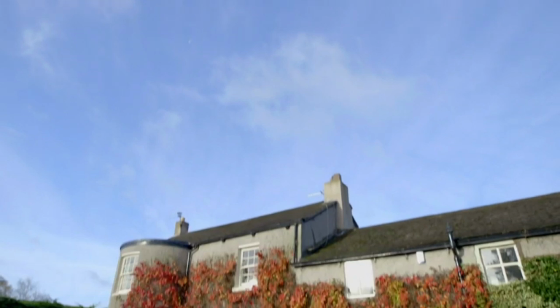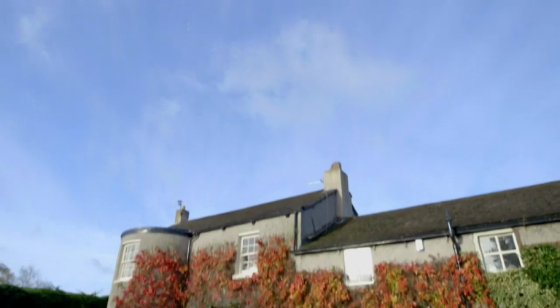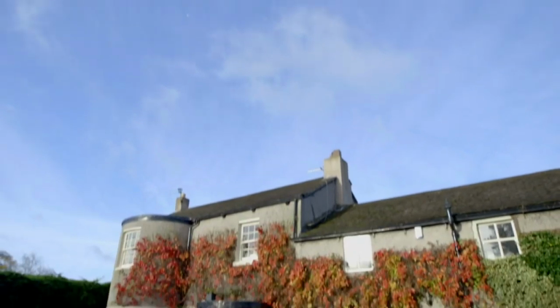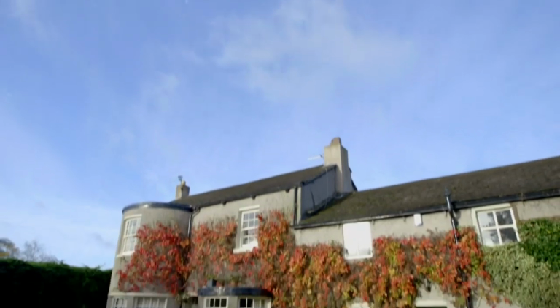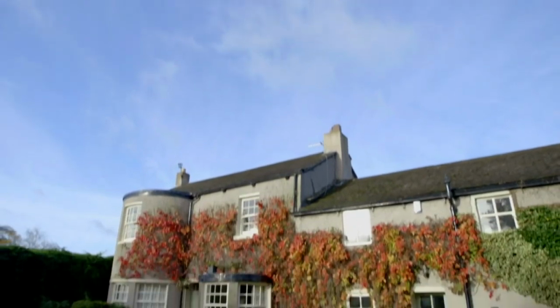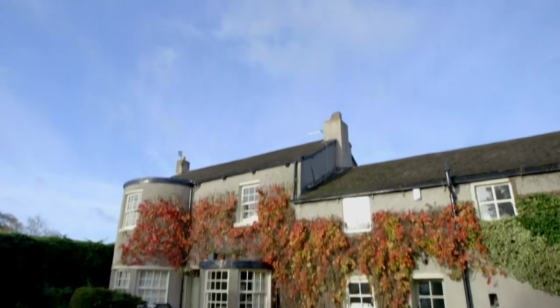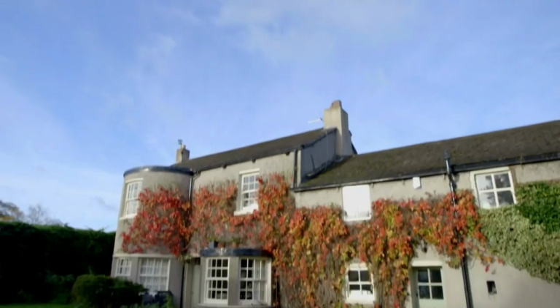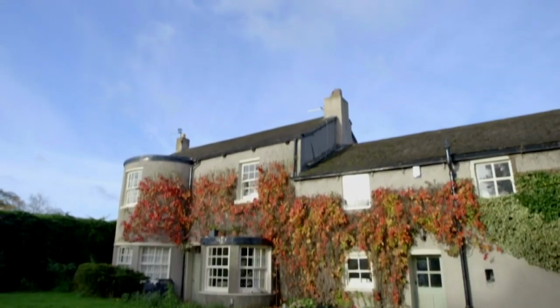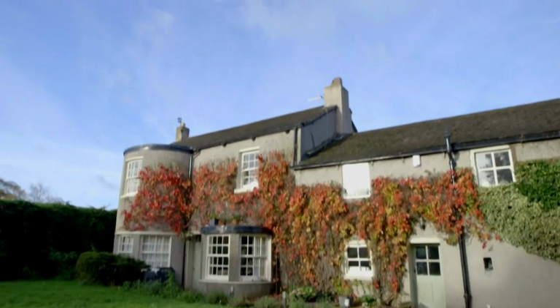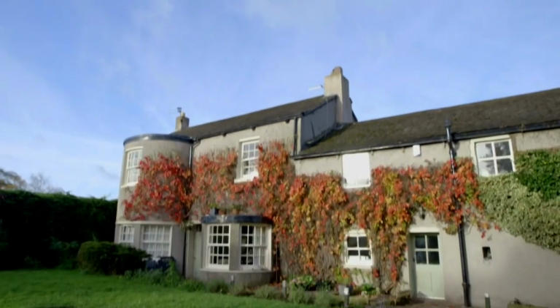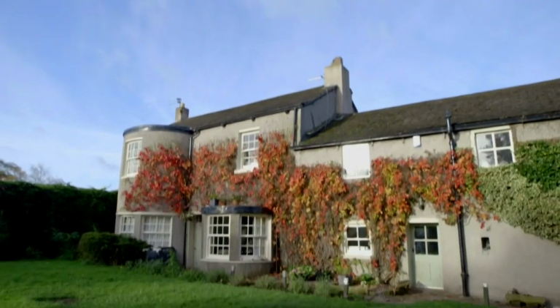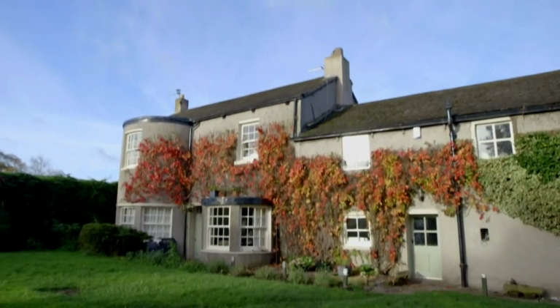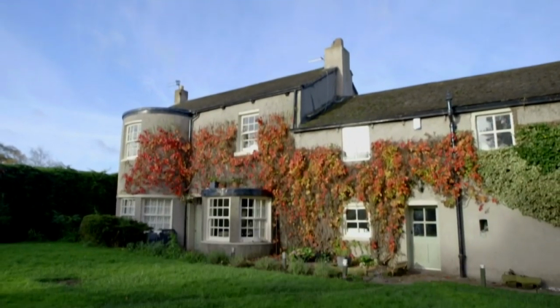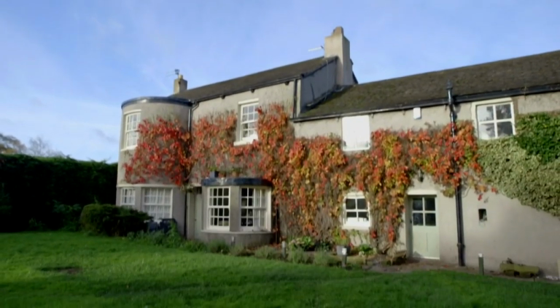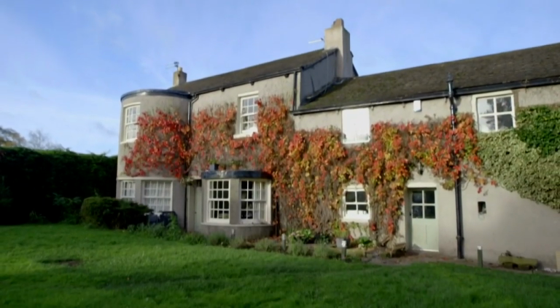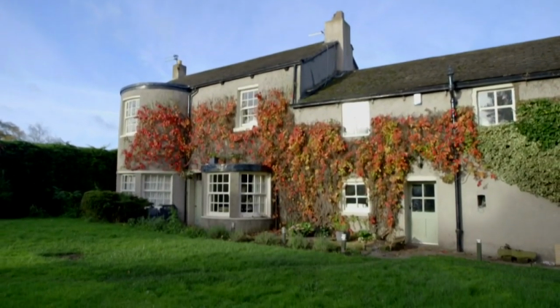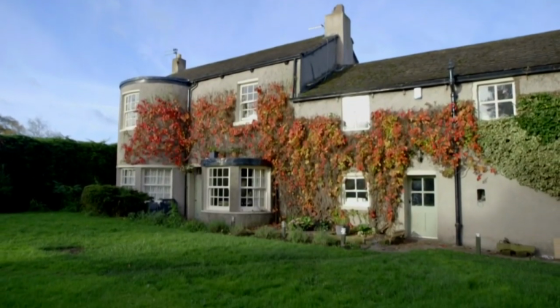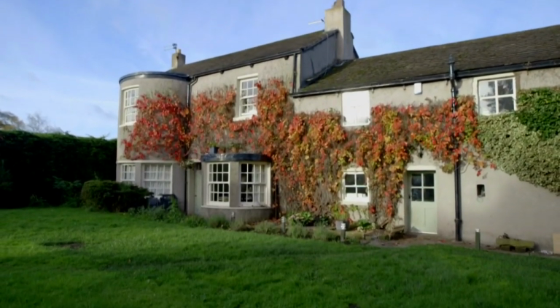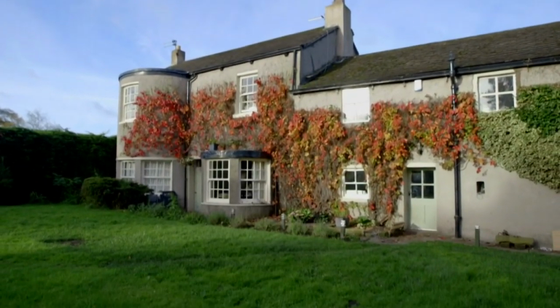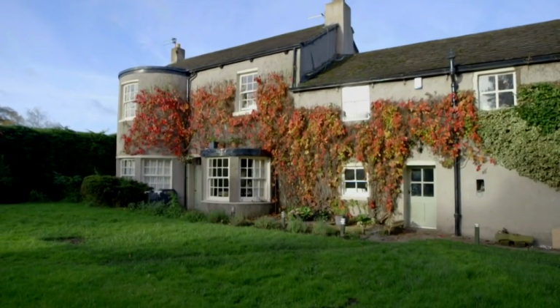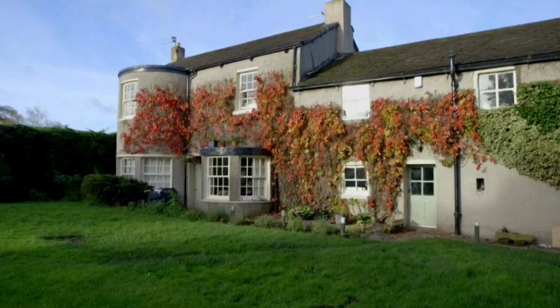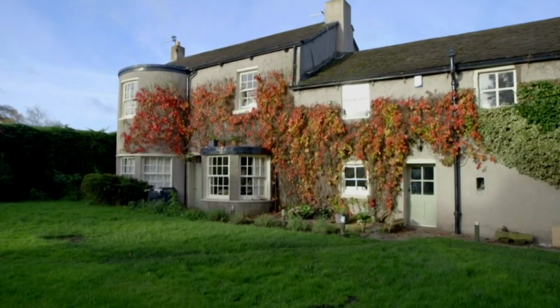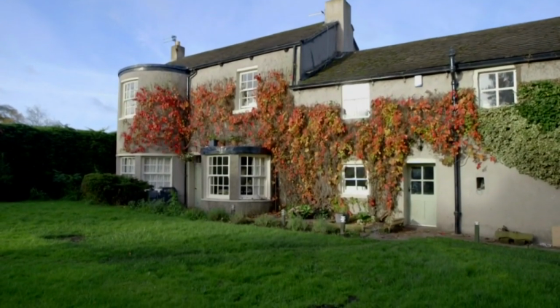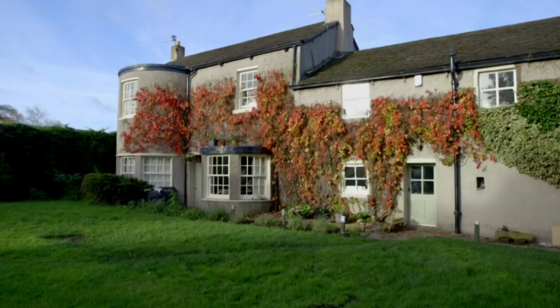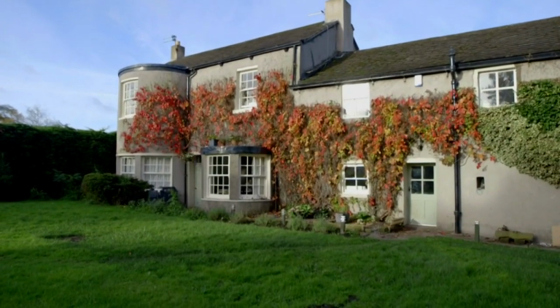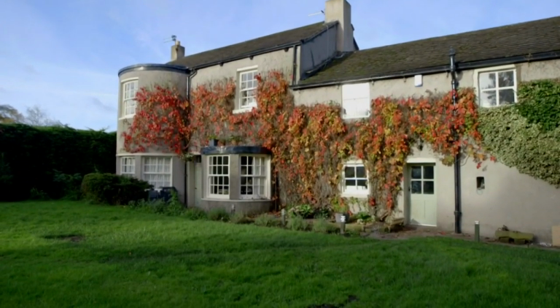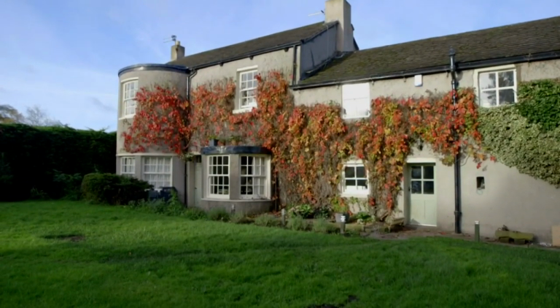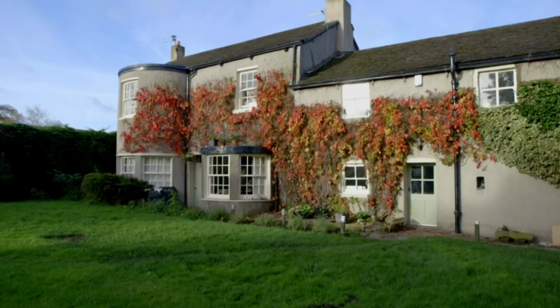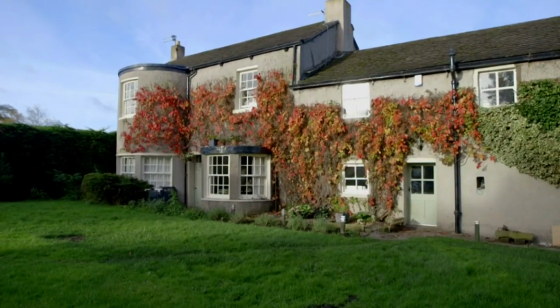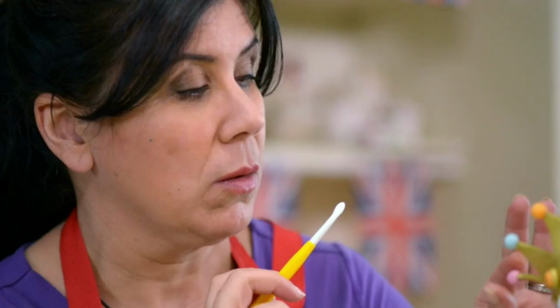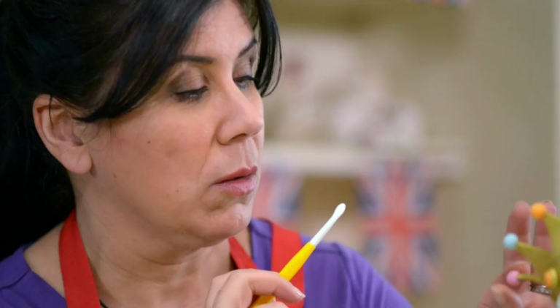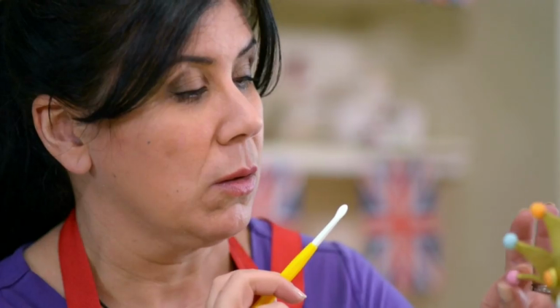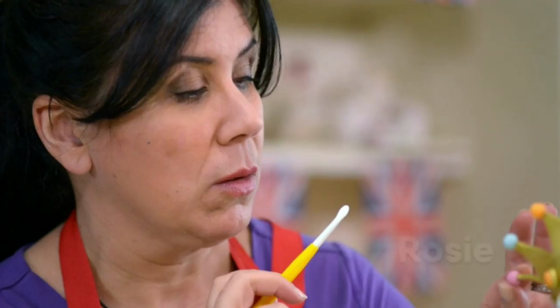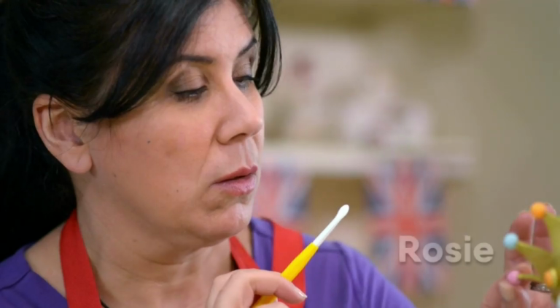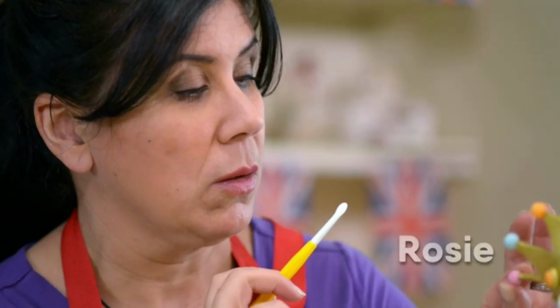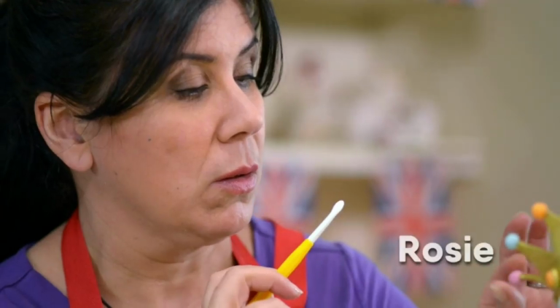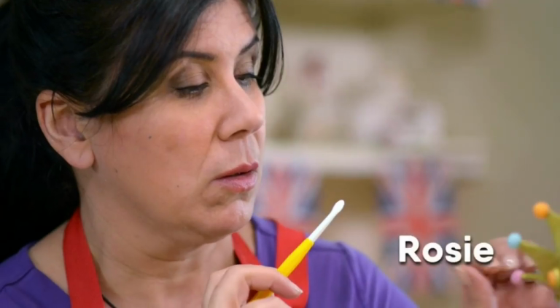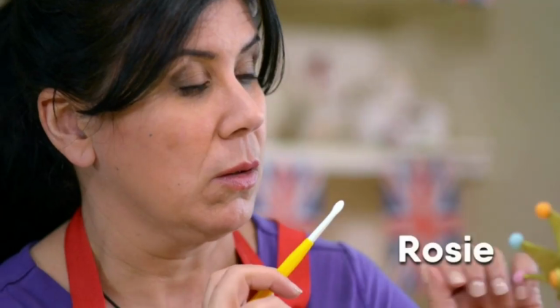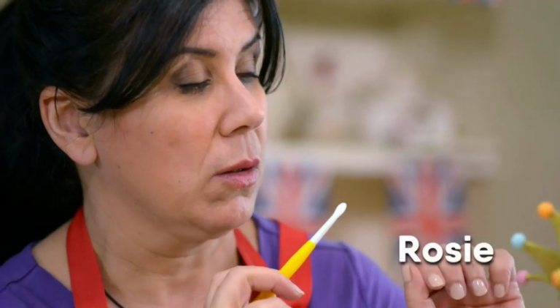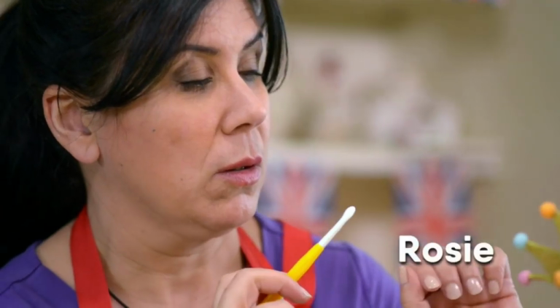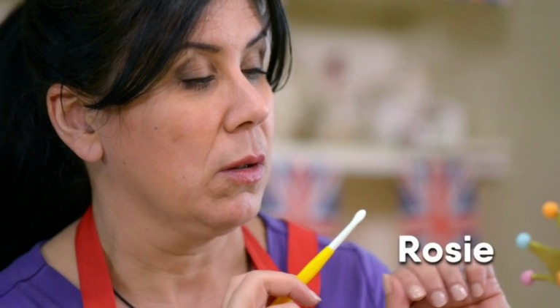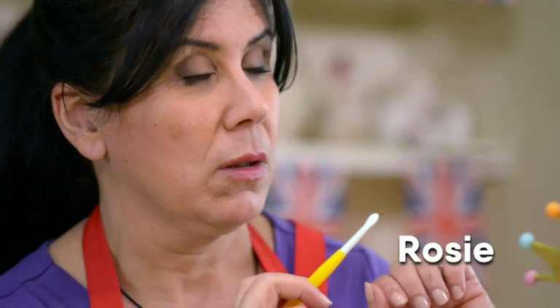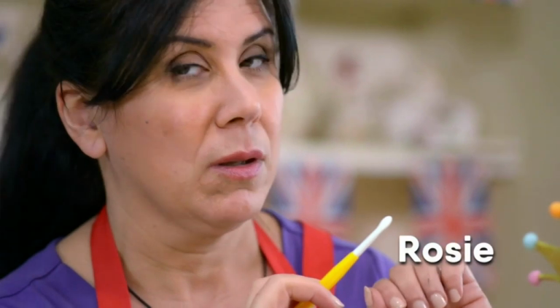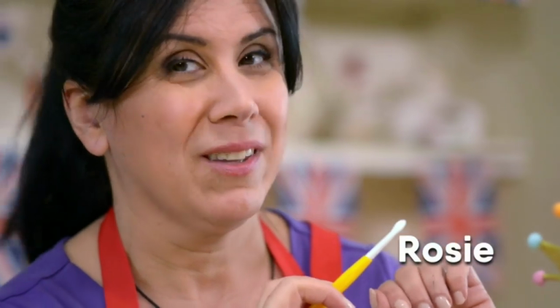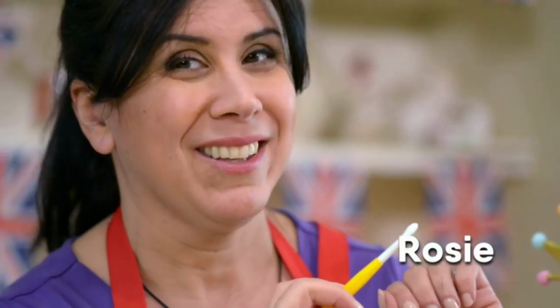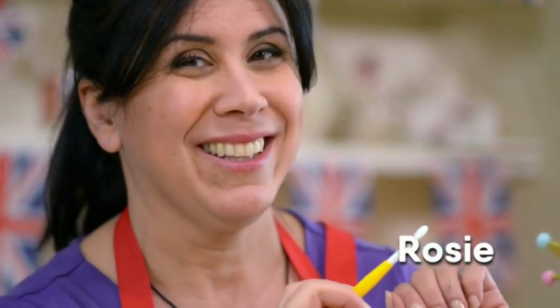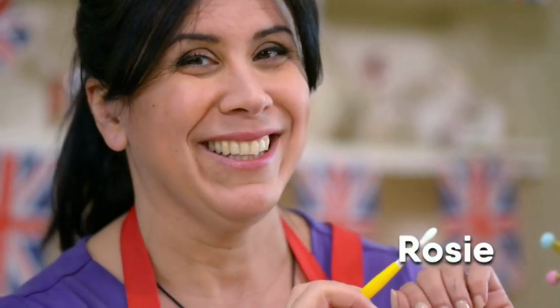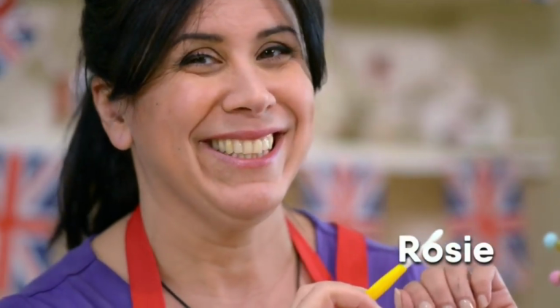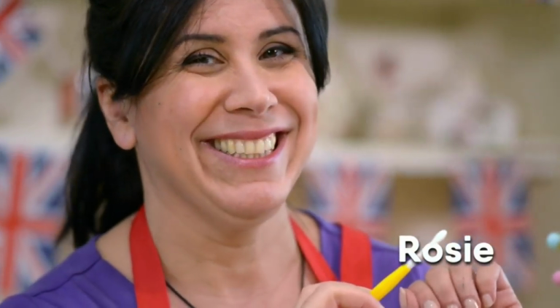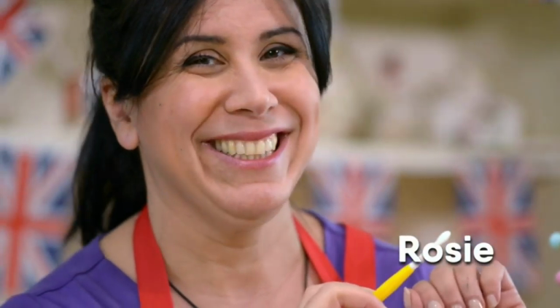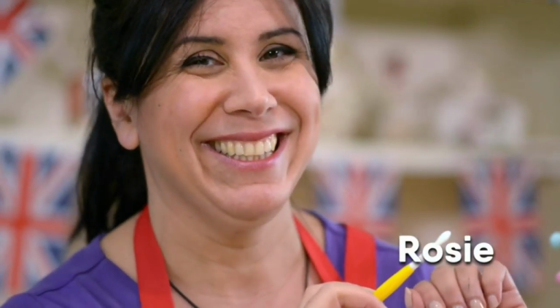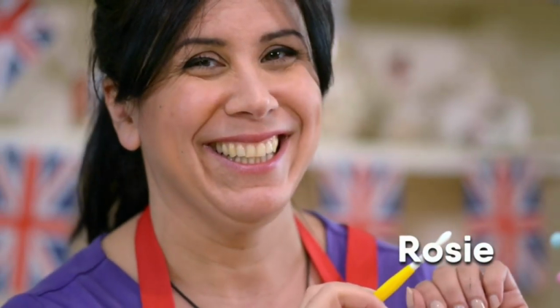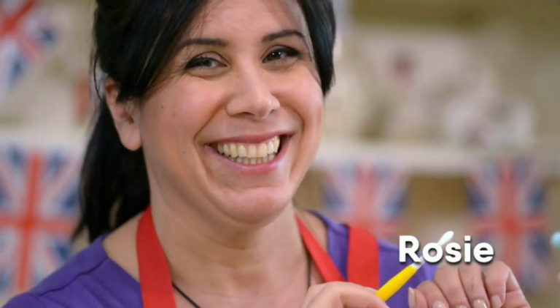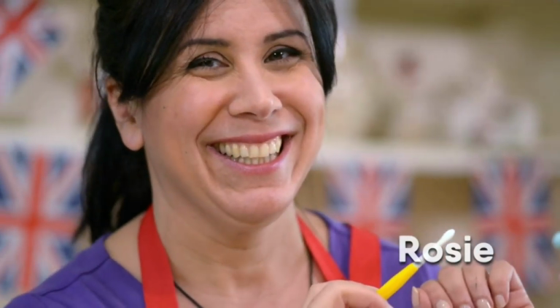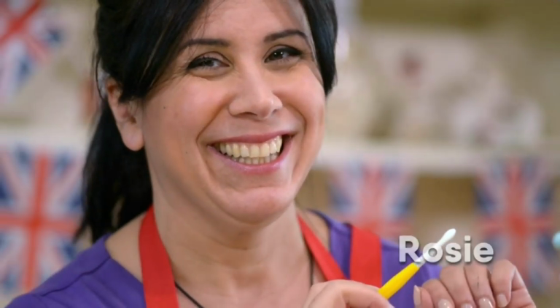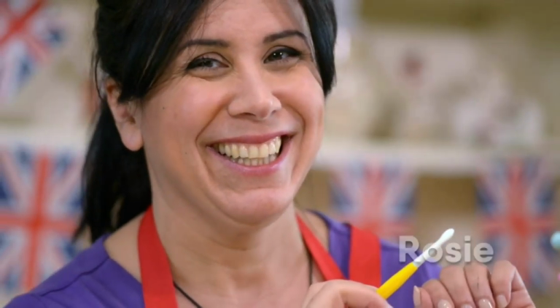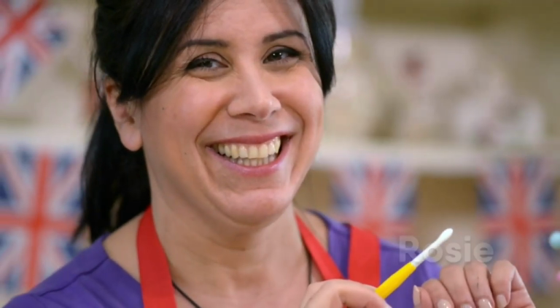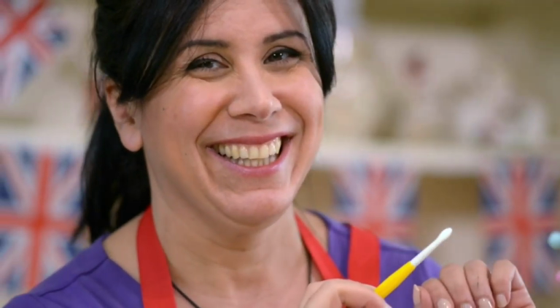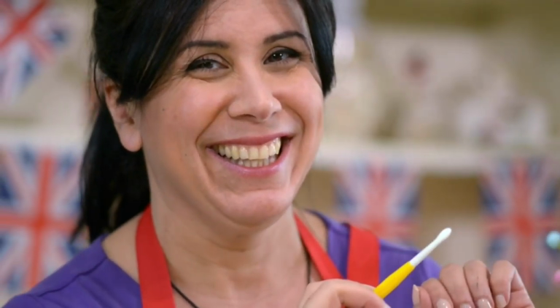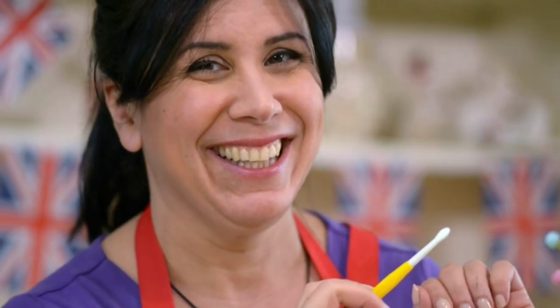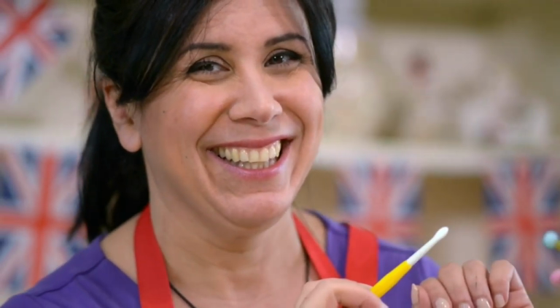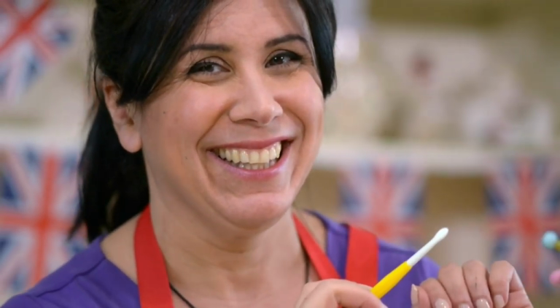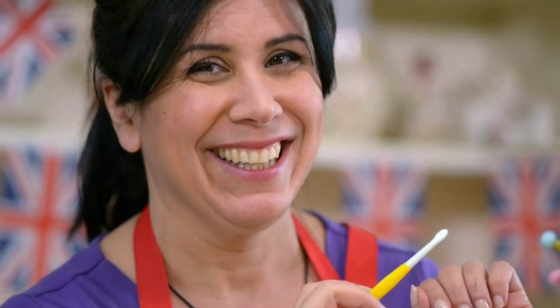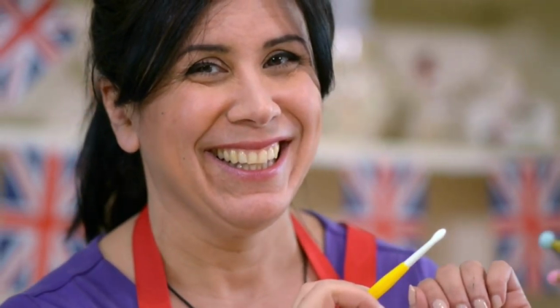At her studio in Clitheroe, former Army helicopter pilot Rosie Dummers' next commission is one very close to her heart.